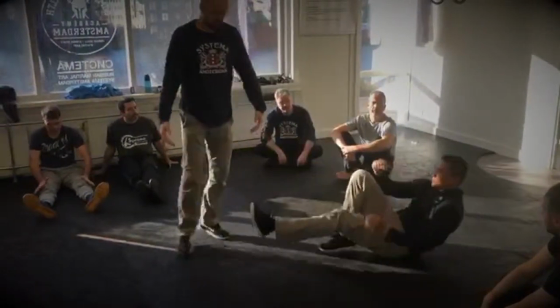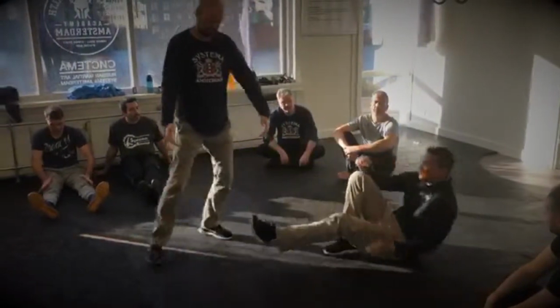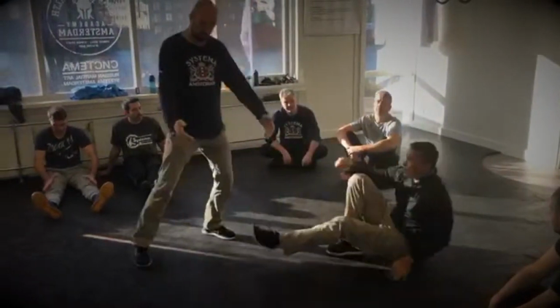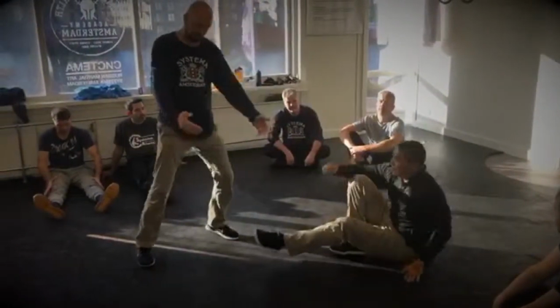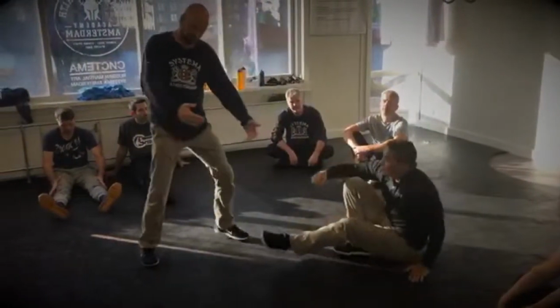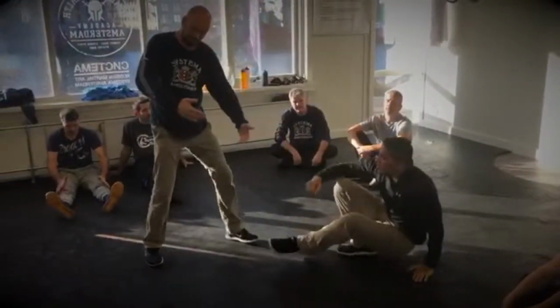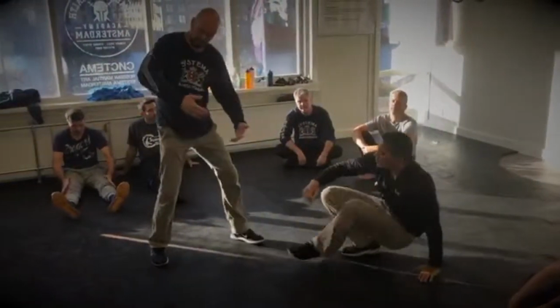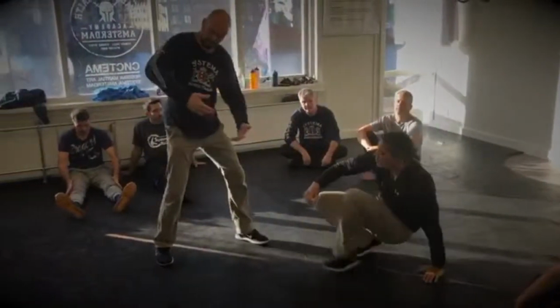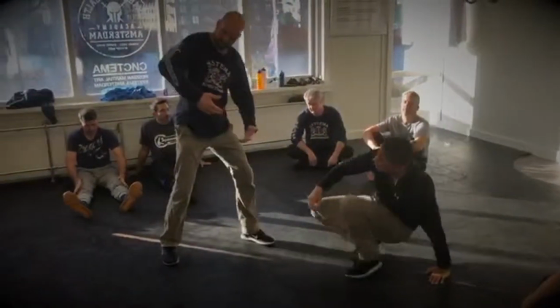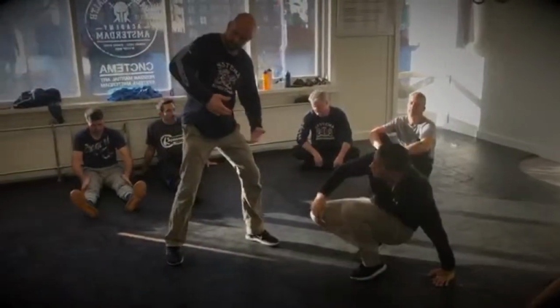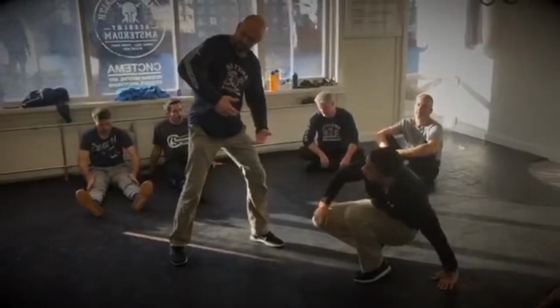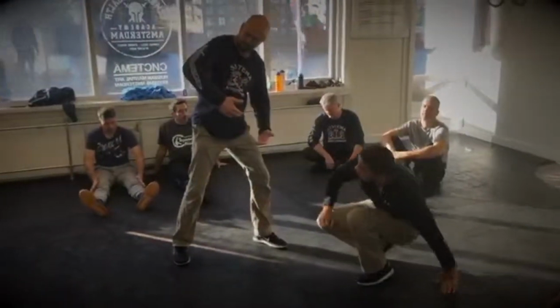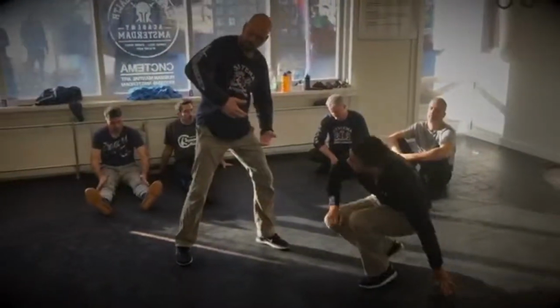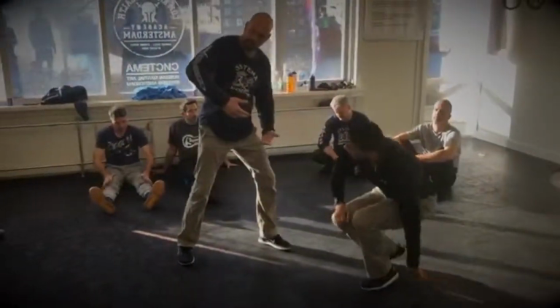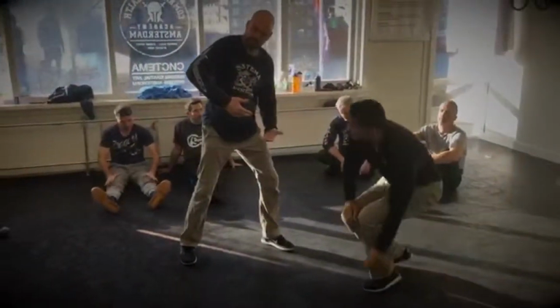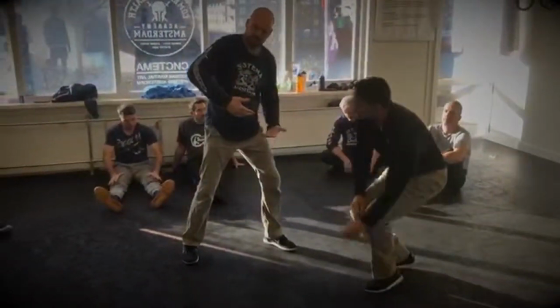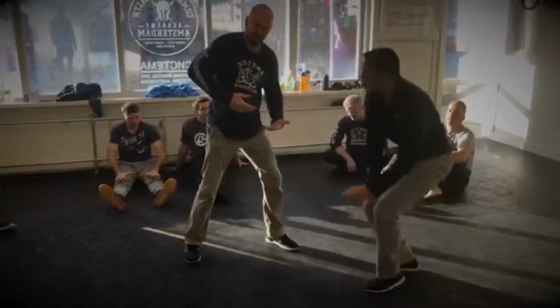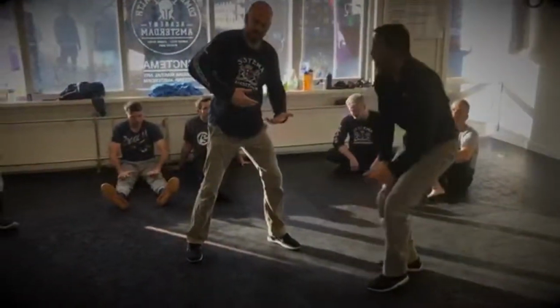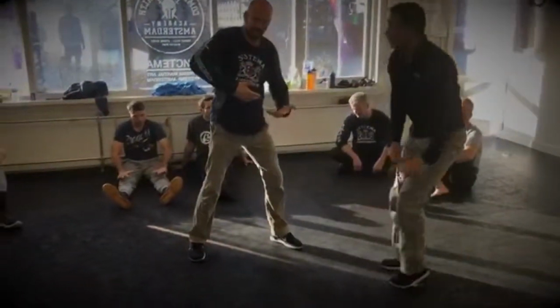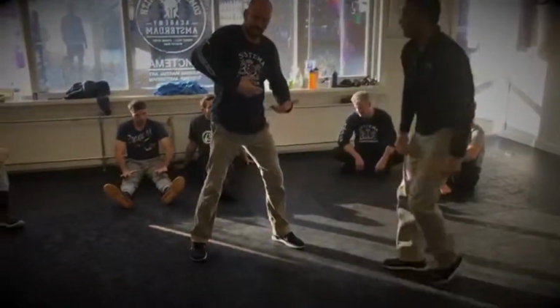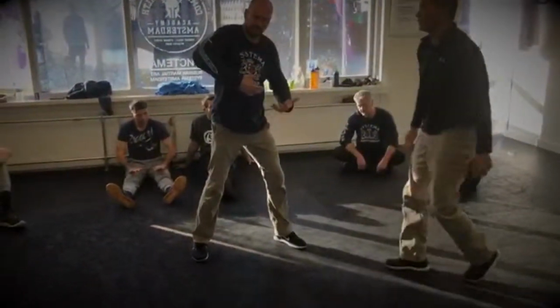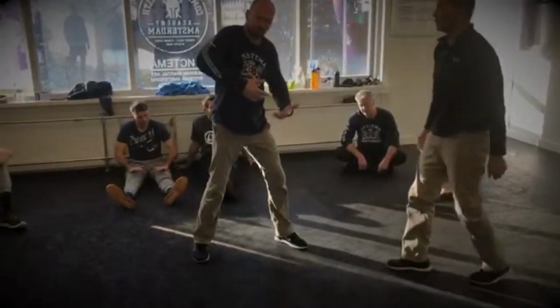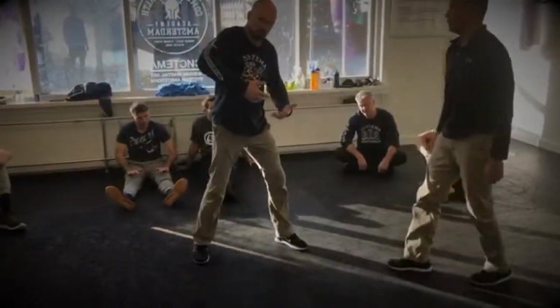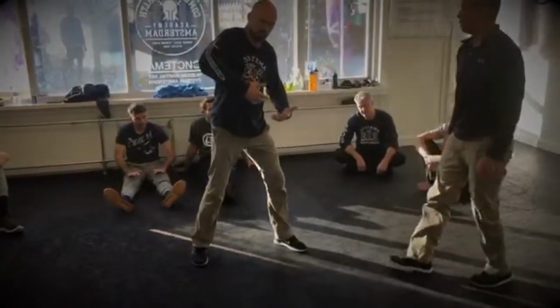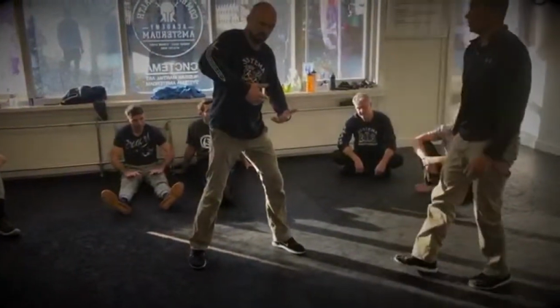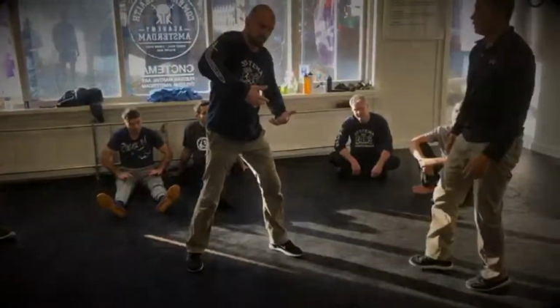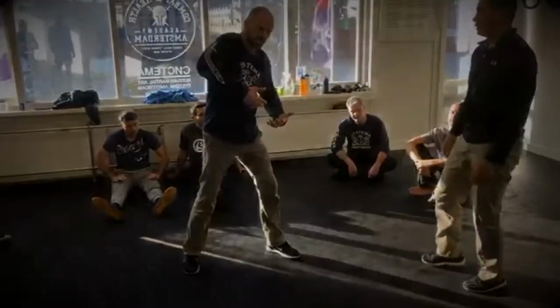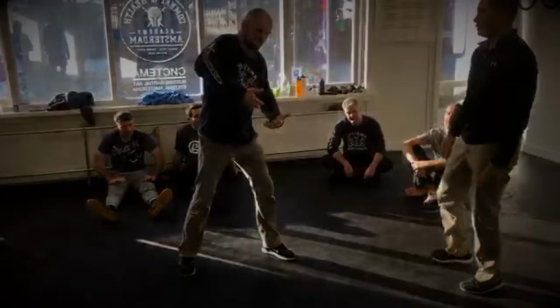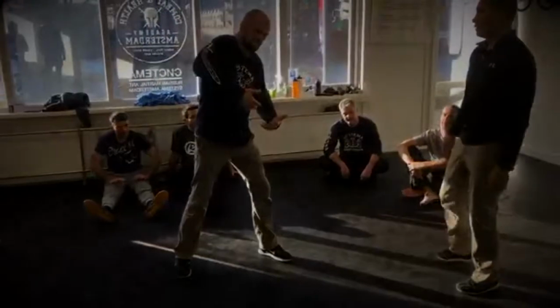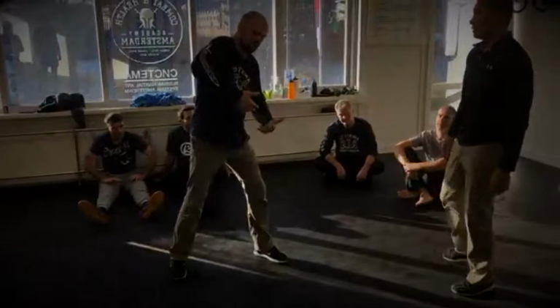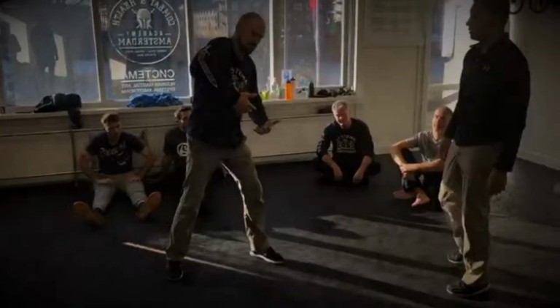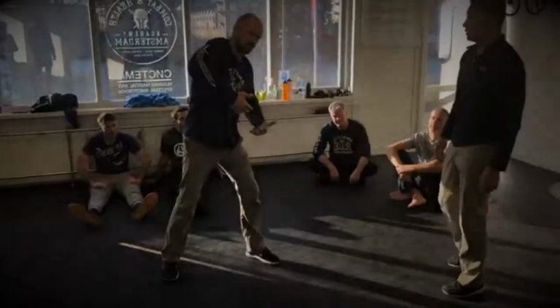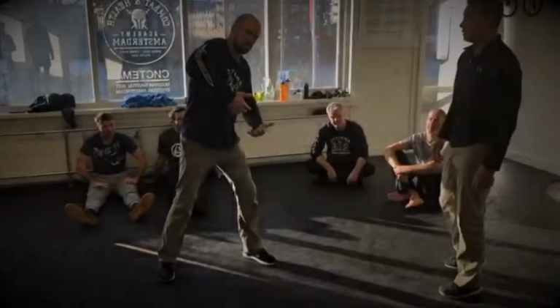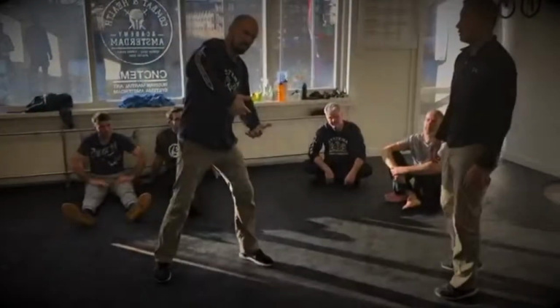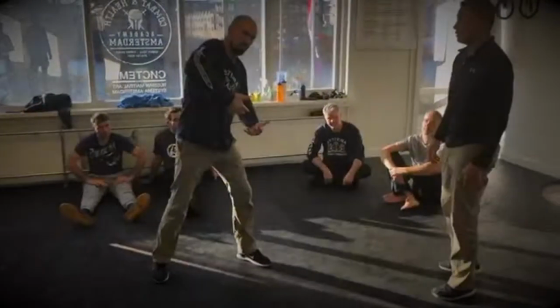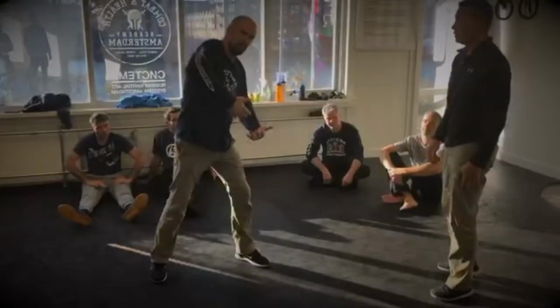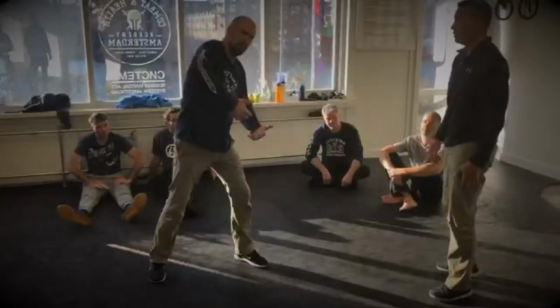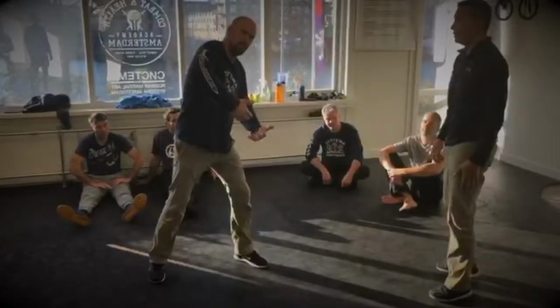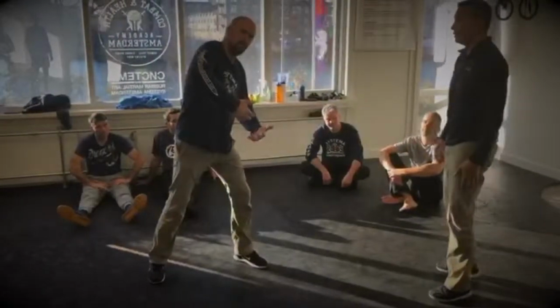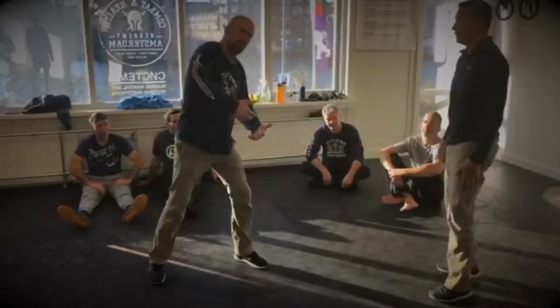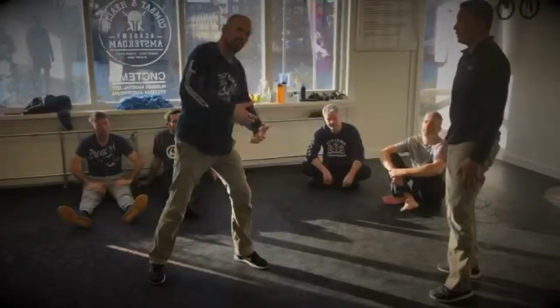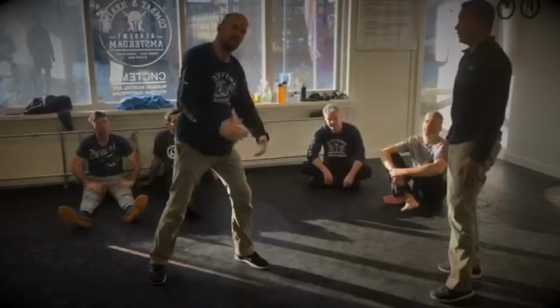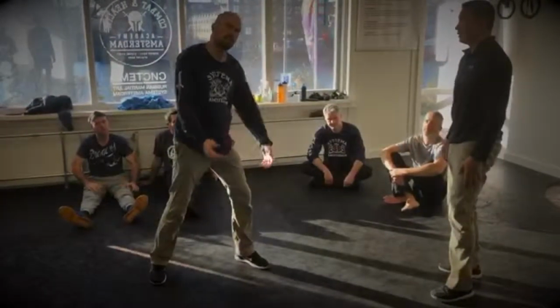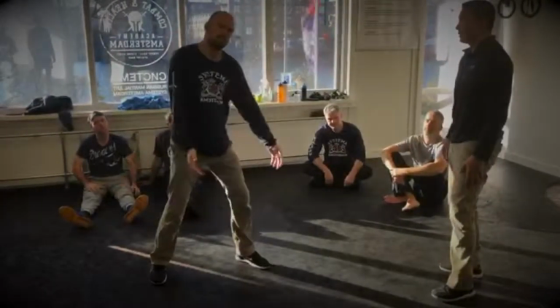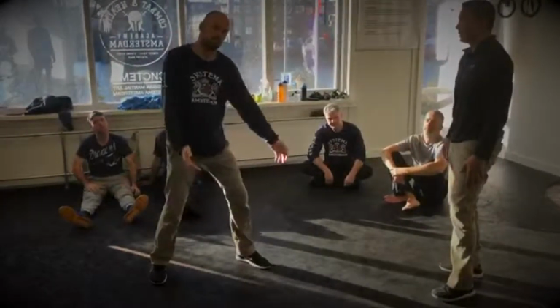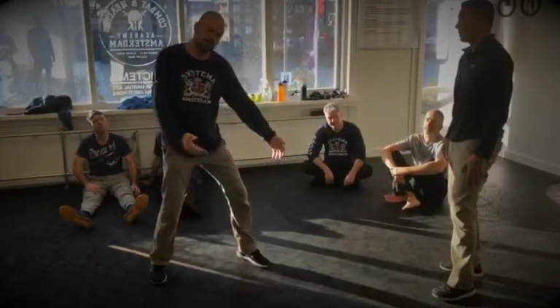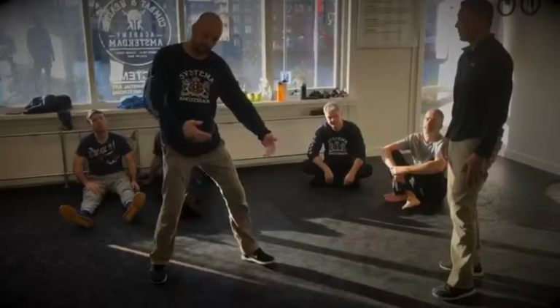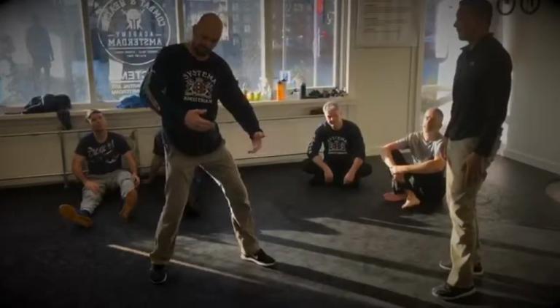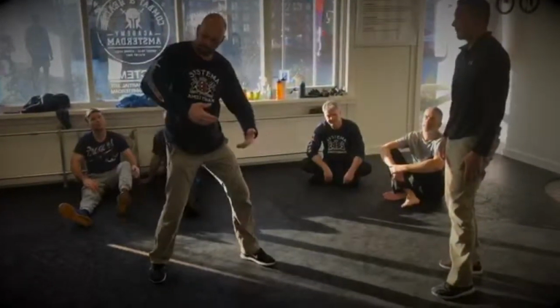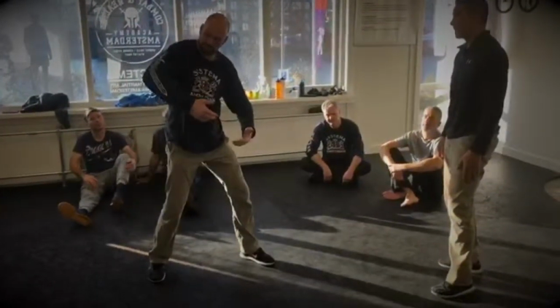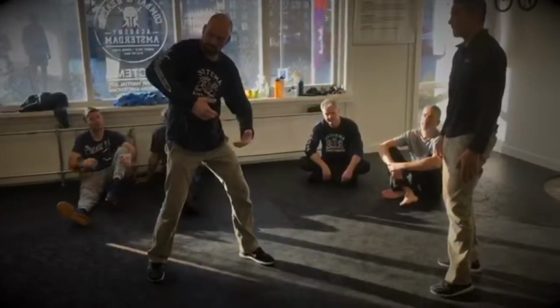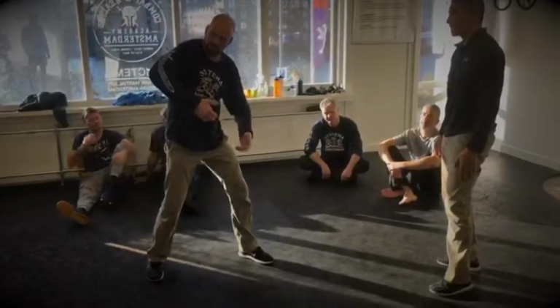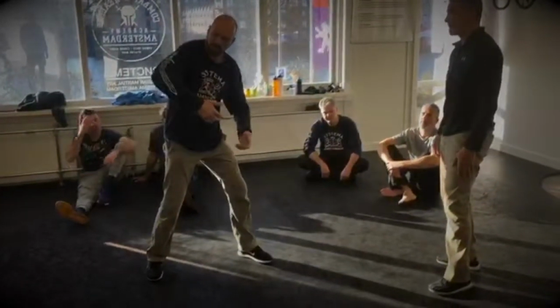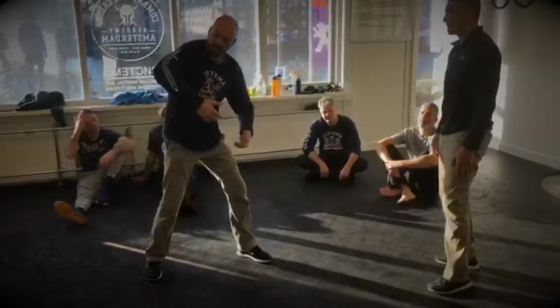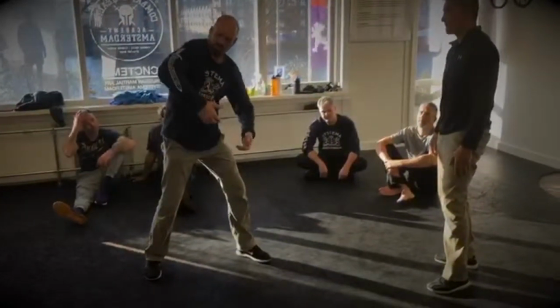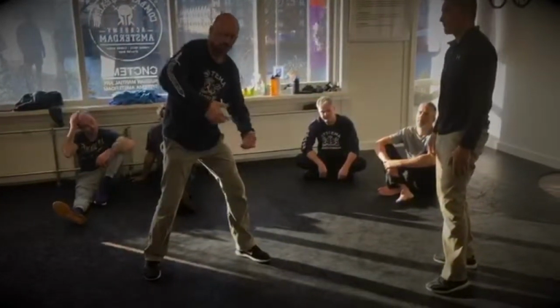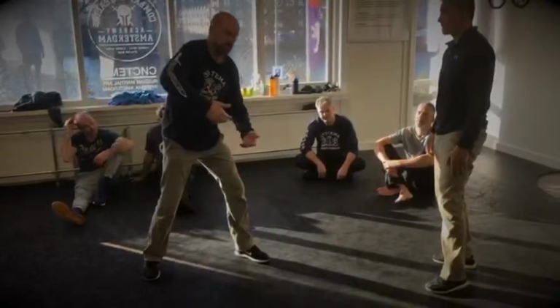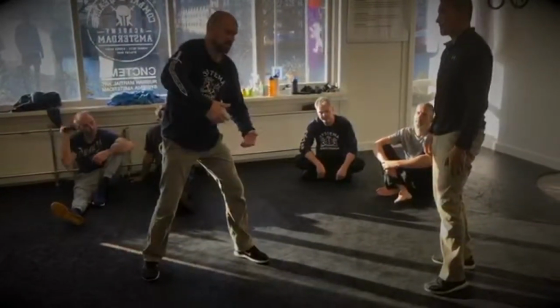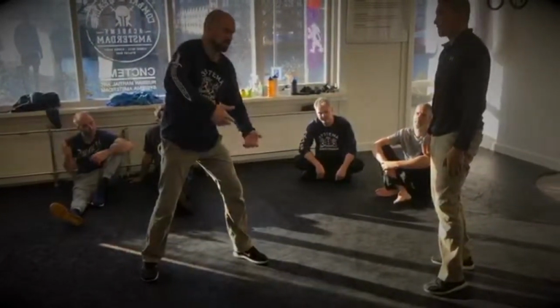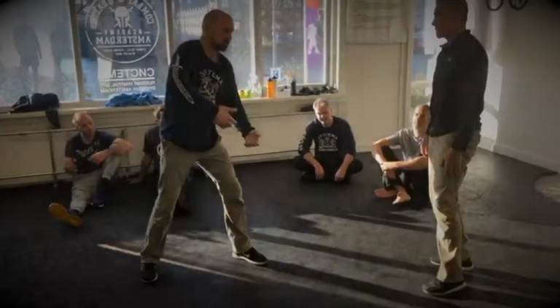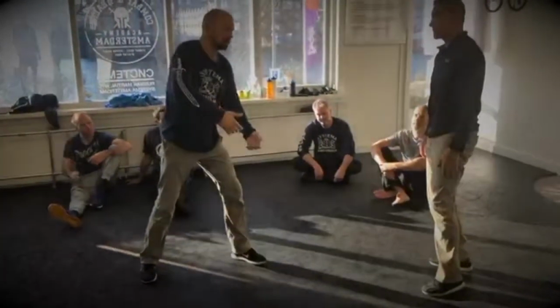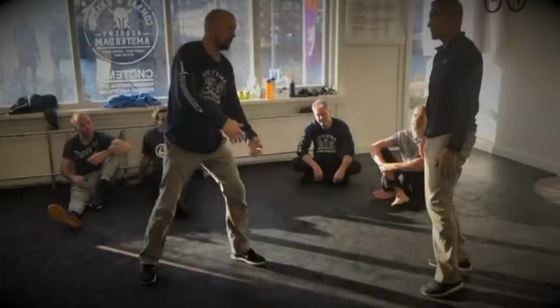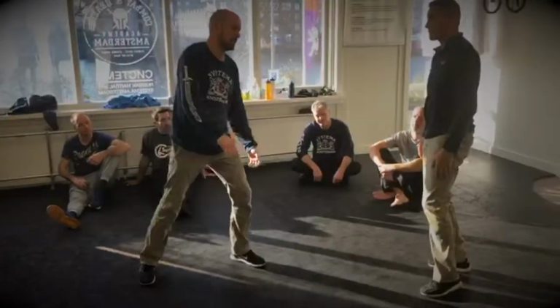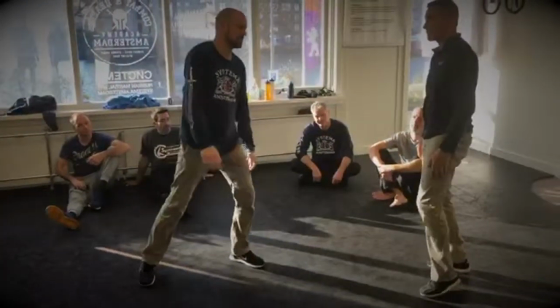Sometimes the way I stand kind of looks powerful, but it is just structure and the rest is relaxed.